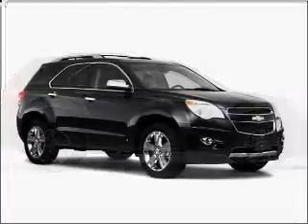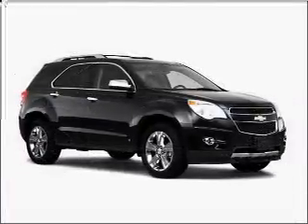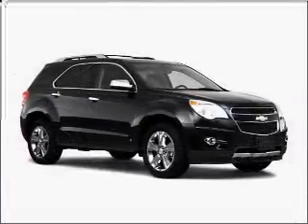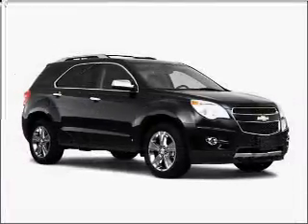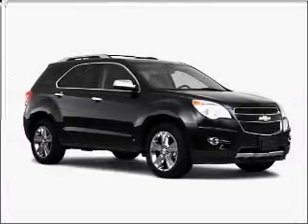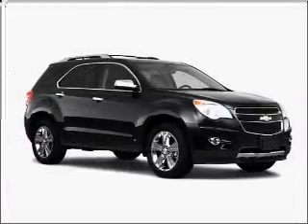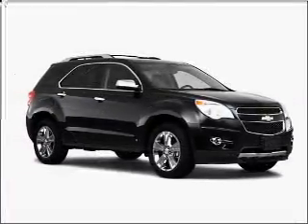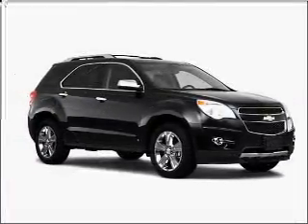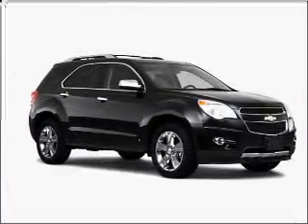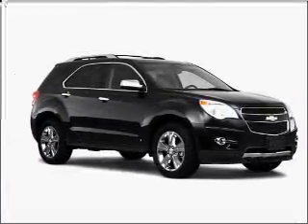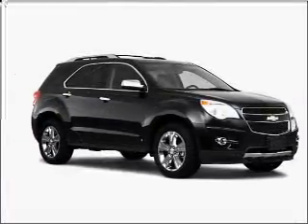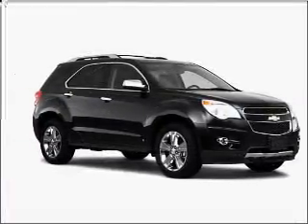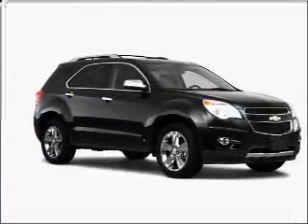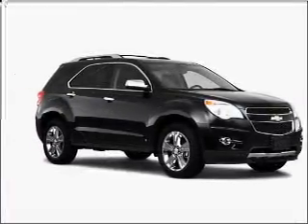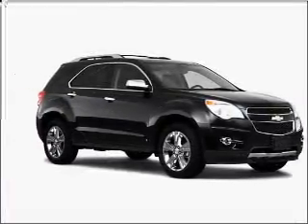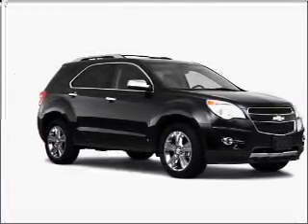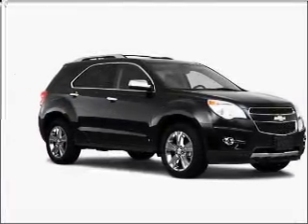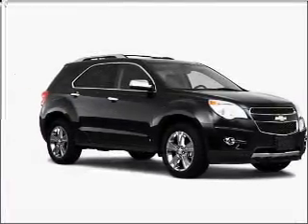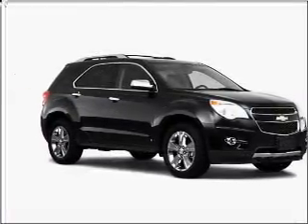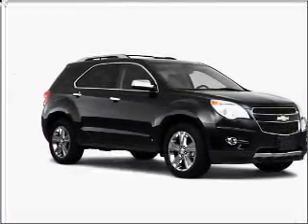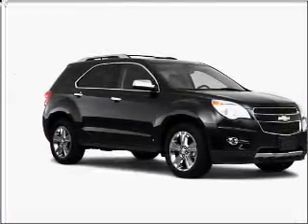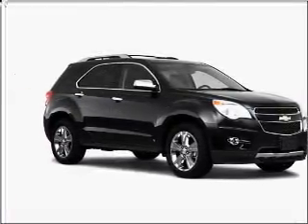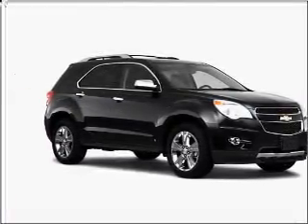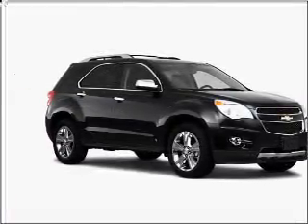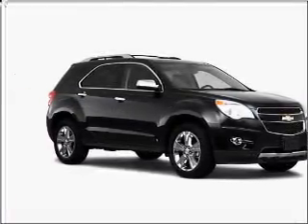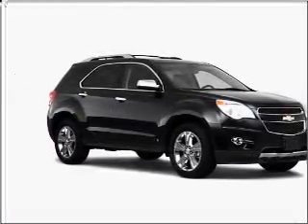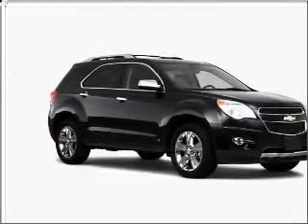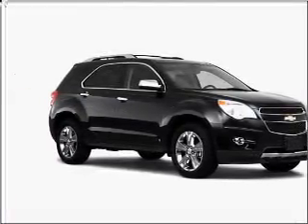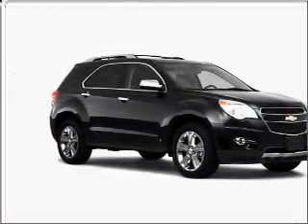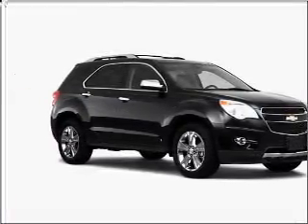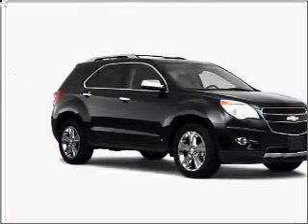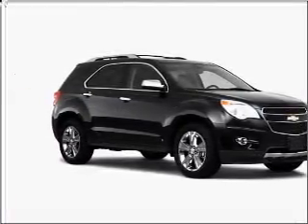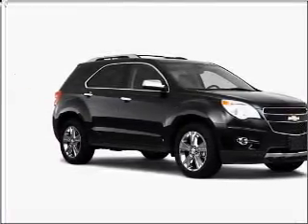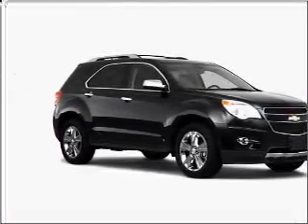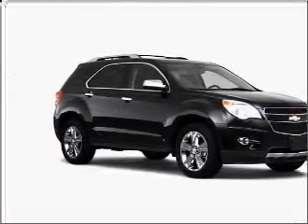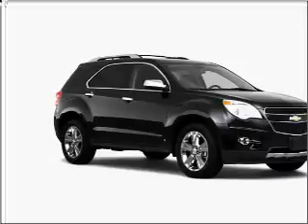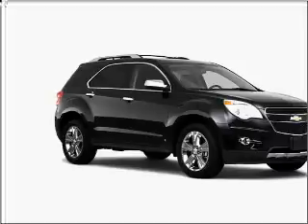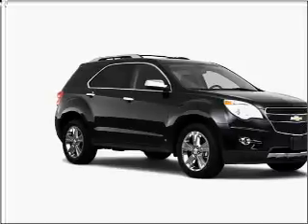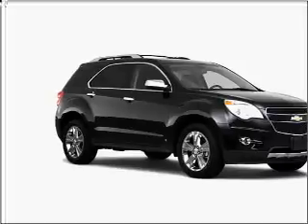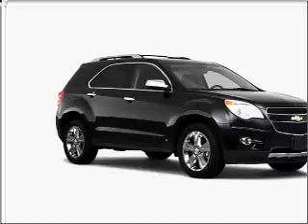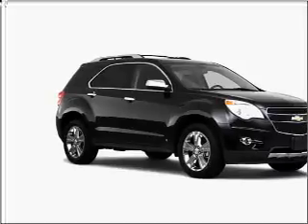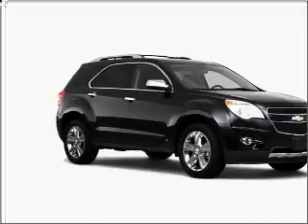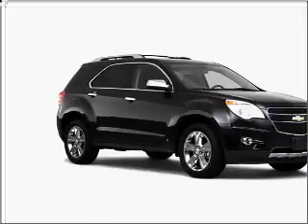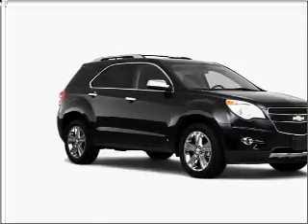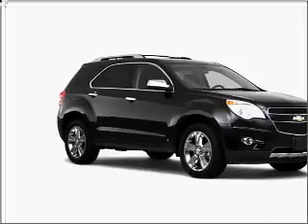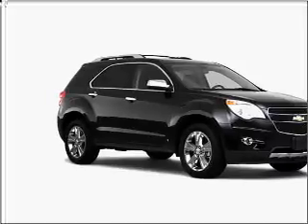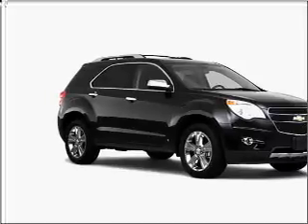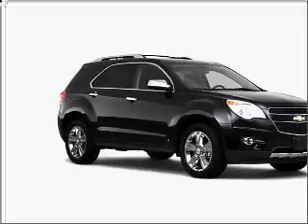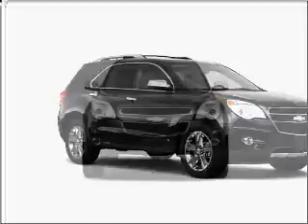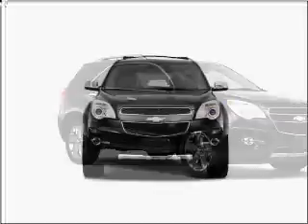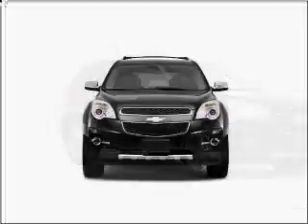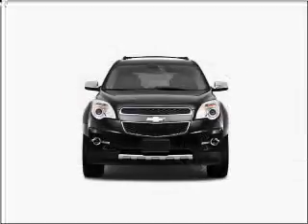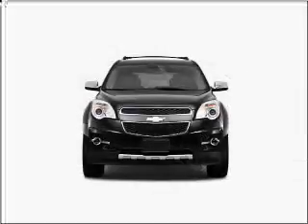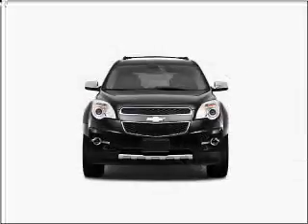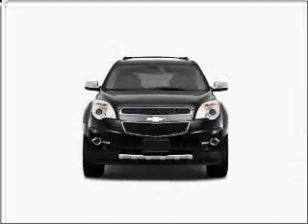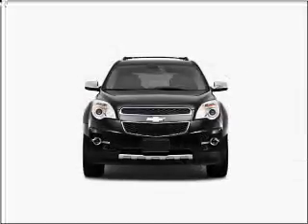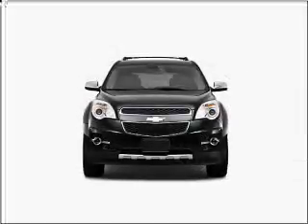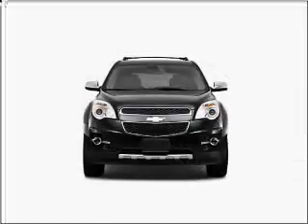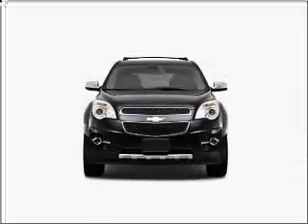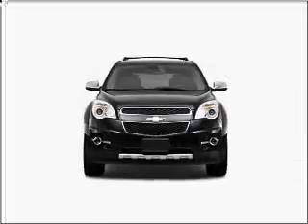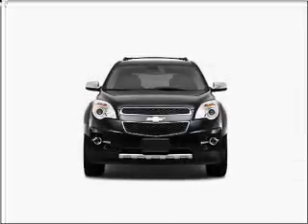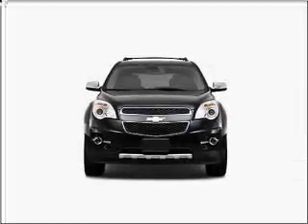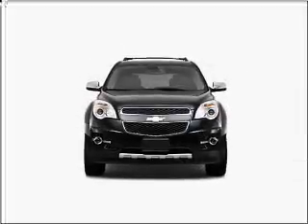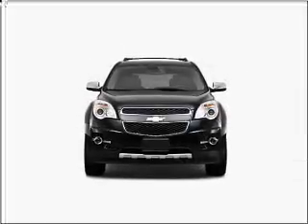Heated seats are a desirable comfort feature. Pamper yourself with memory settings. Call today to schedule a test drive.